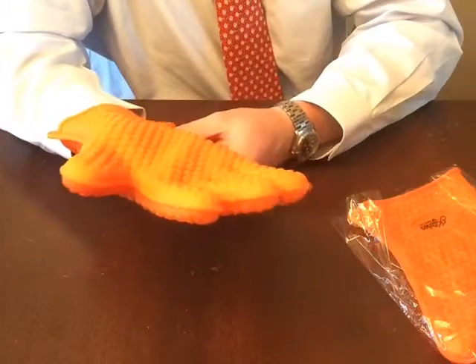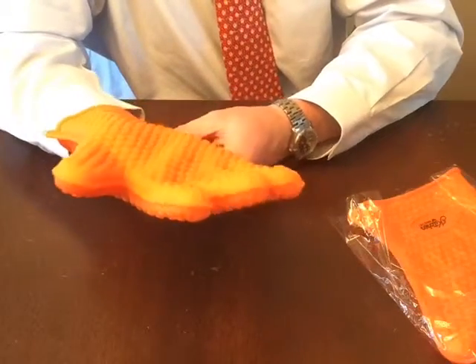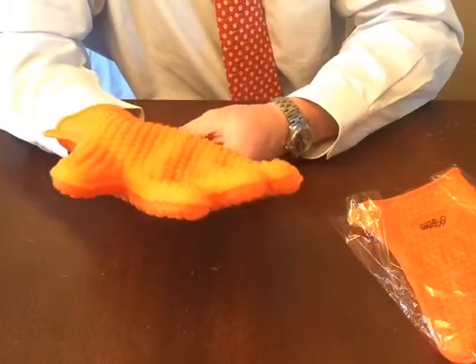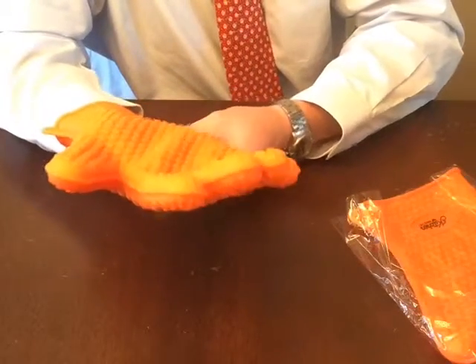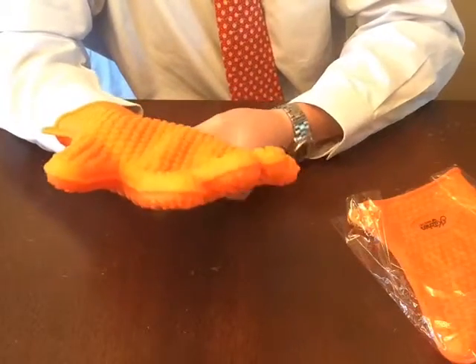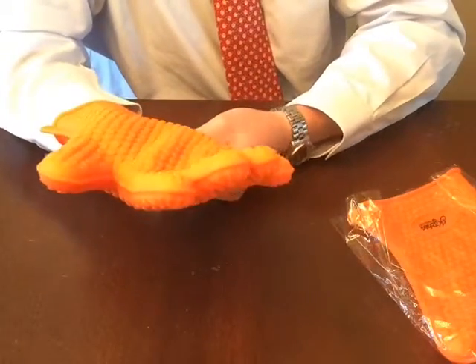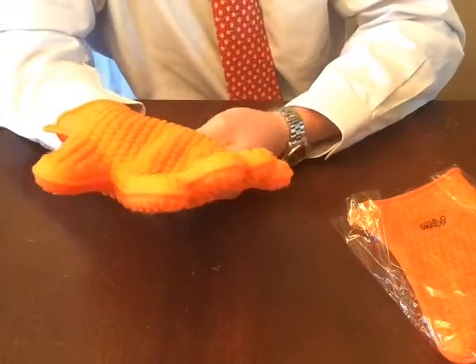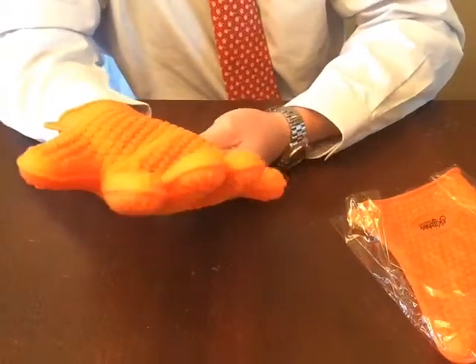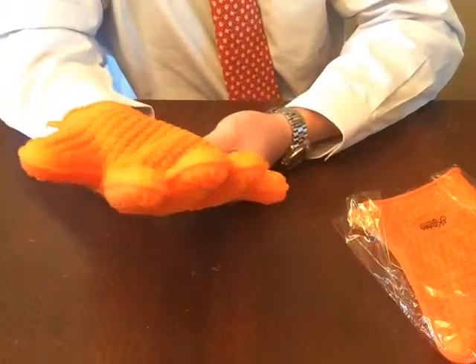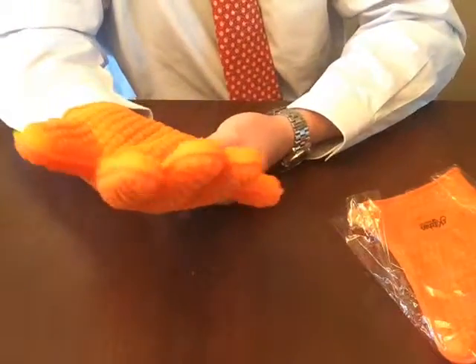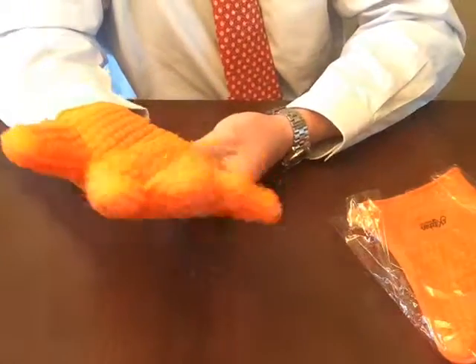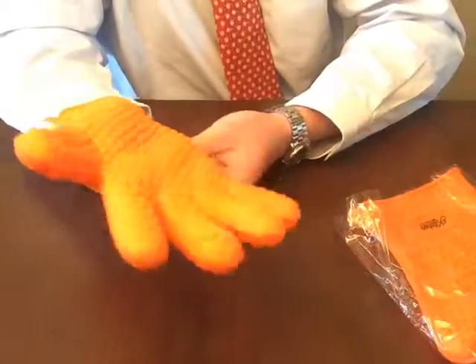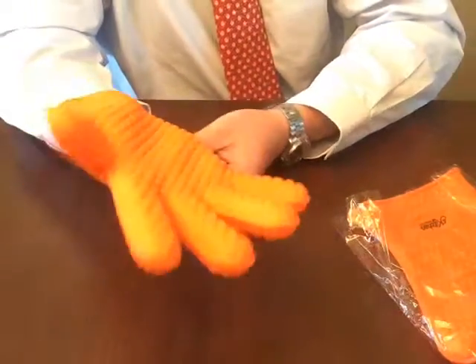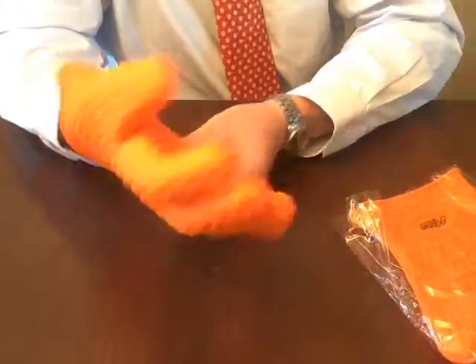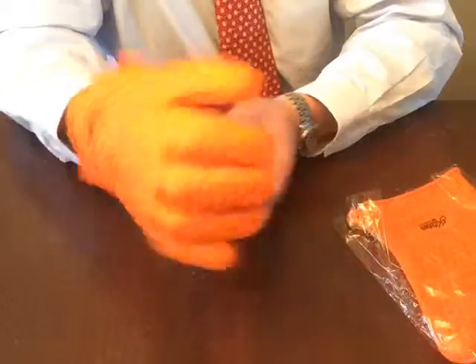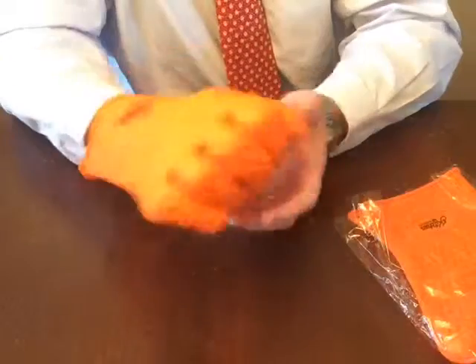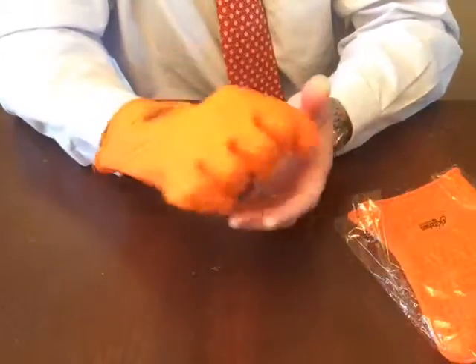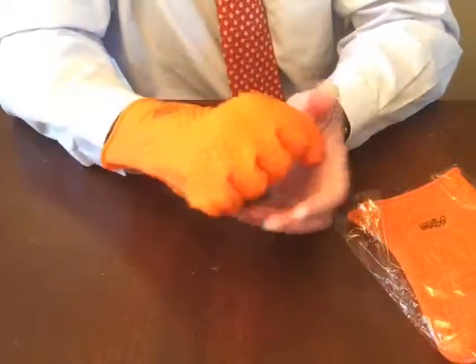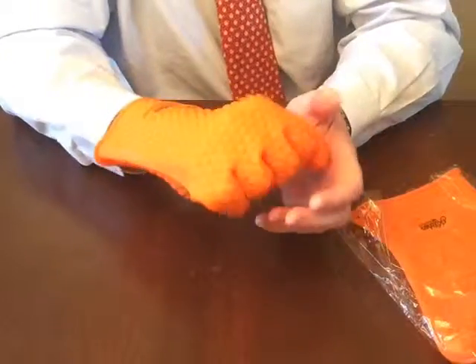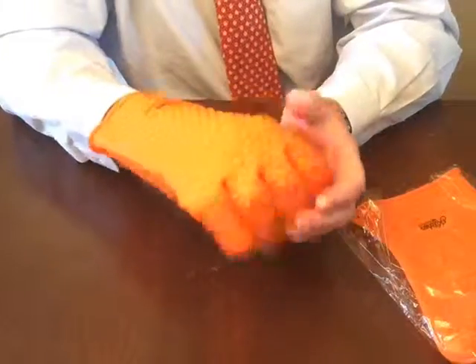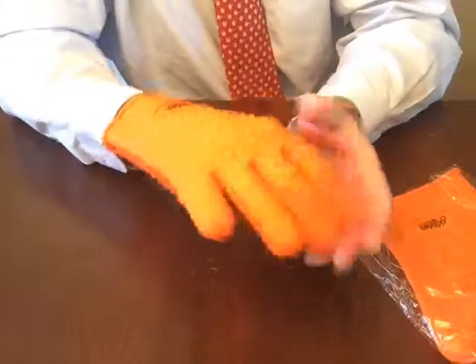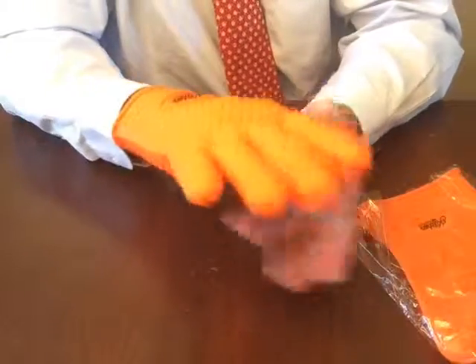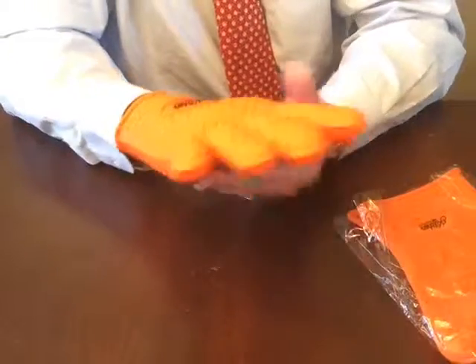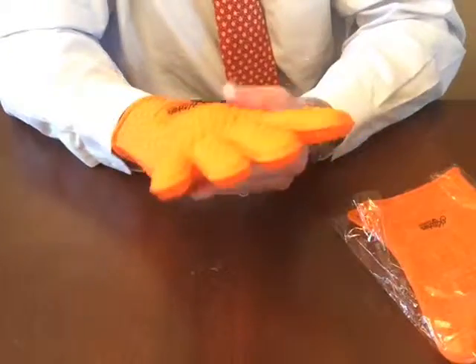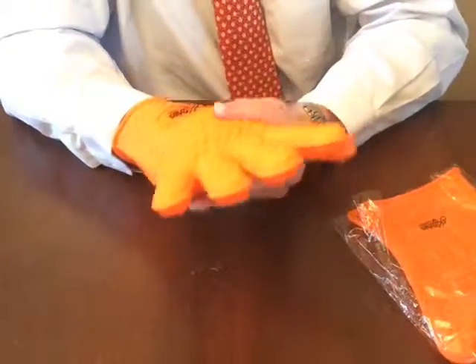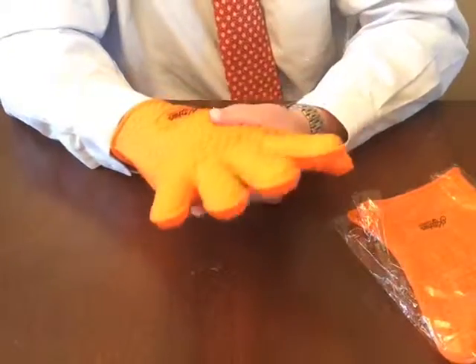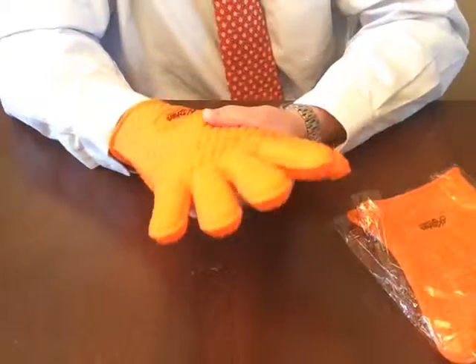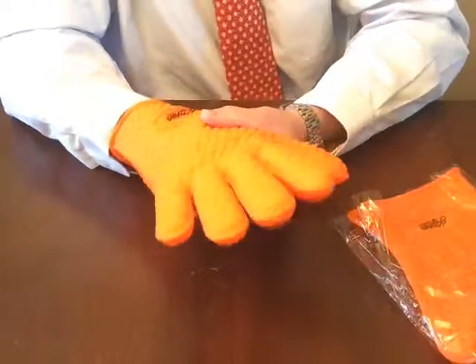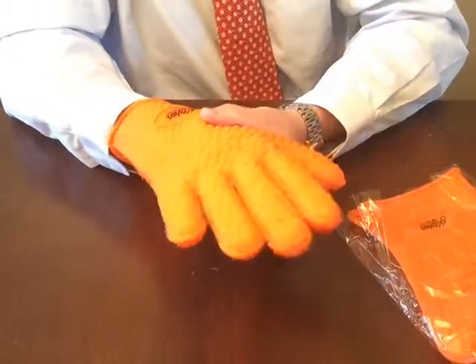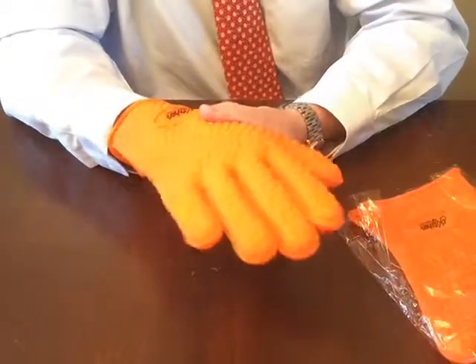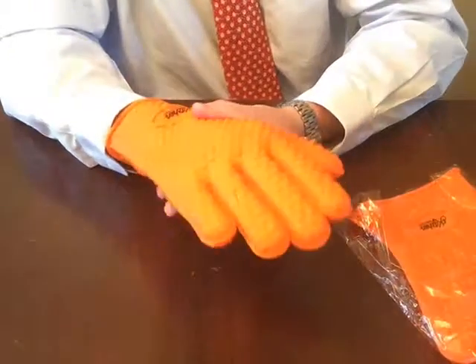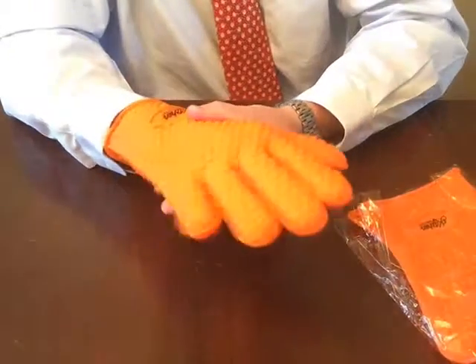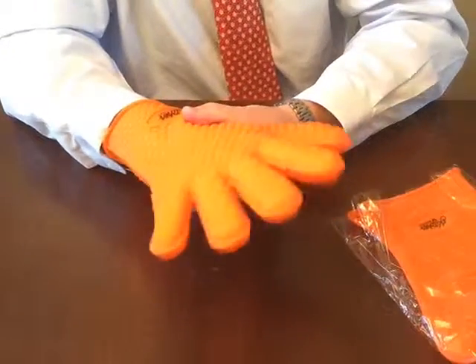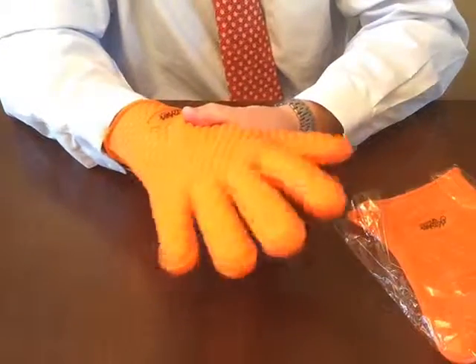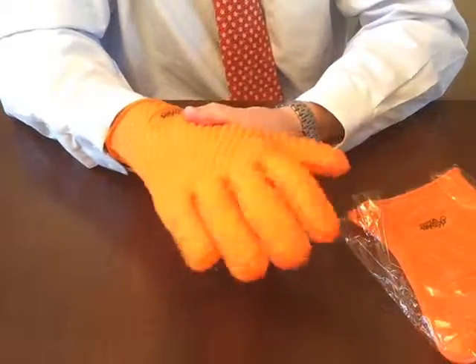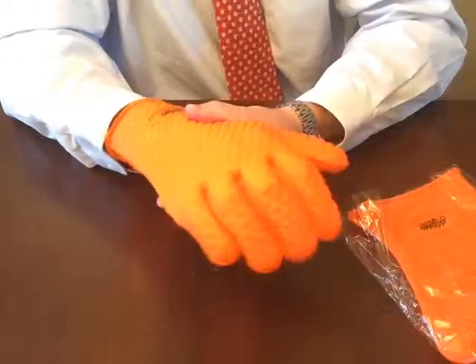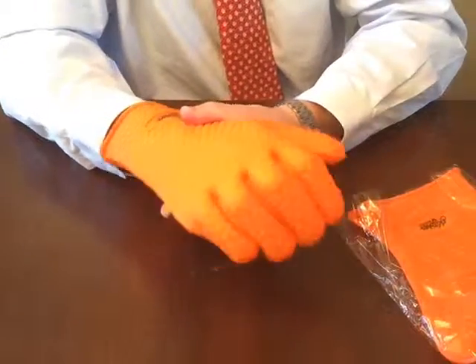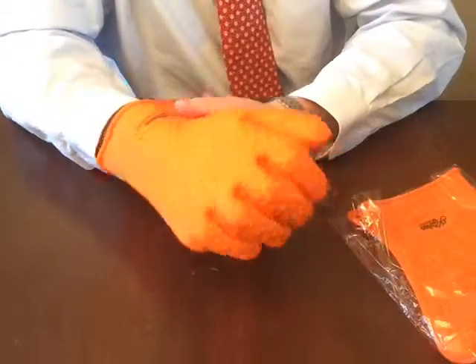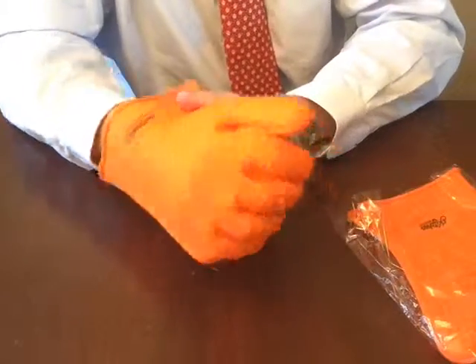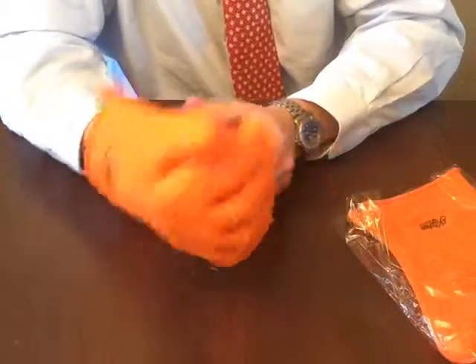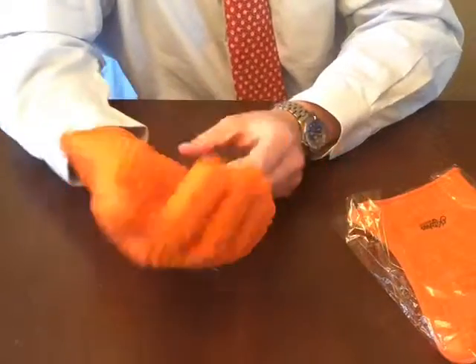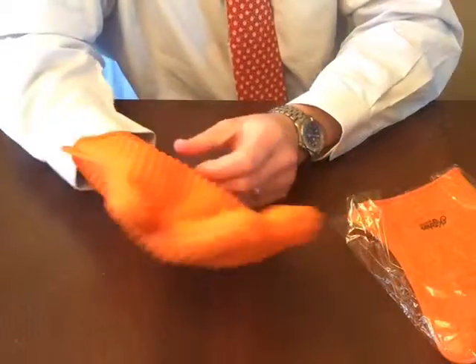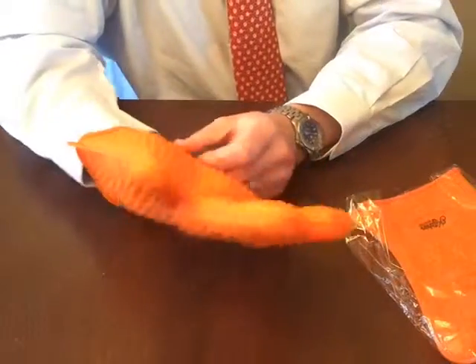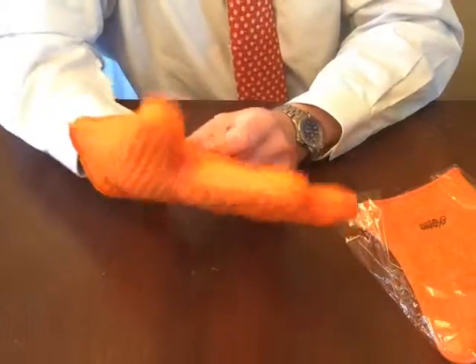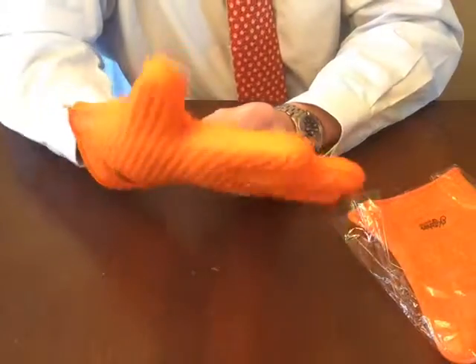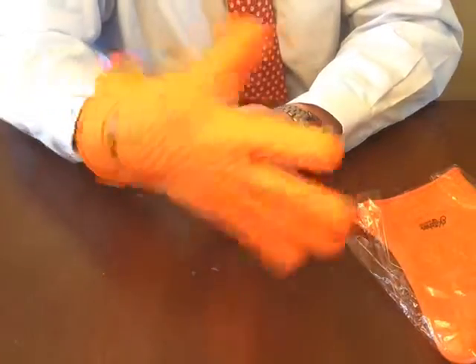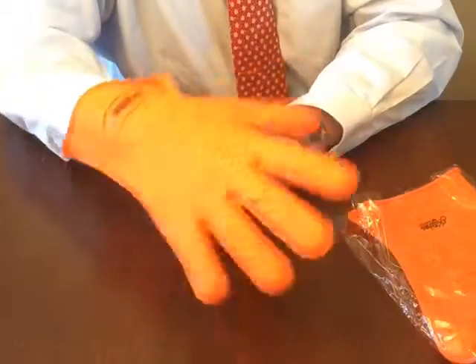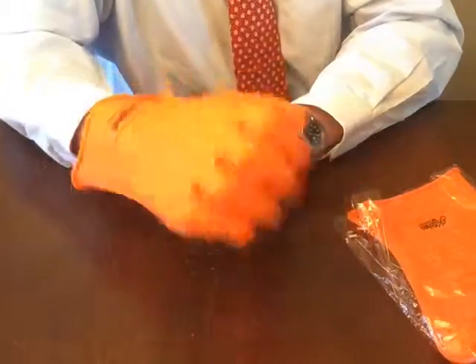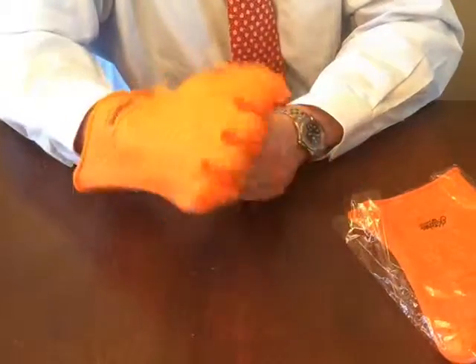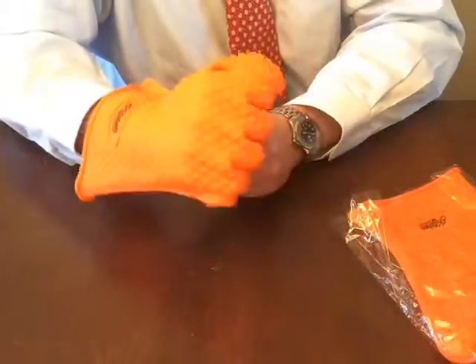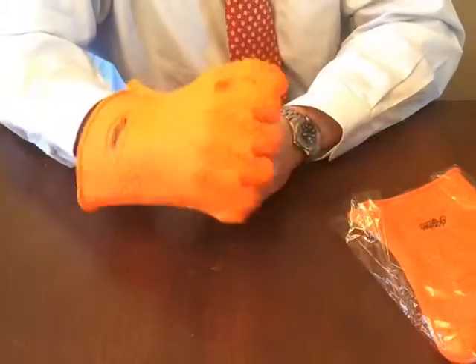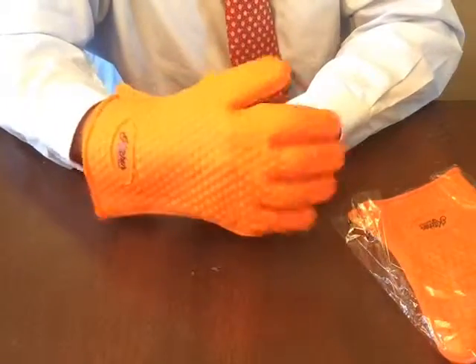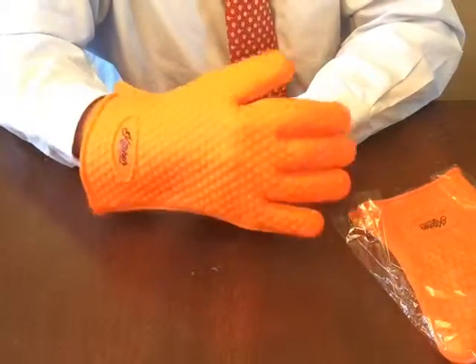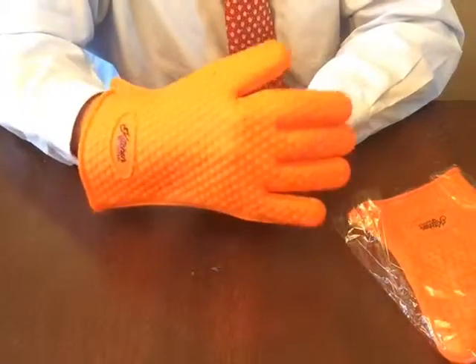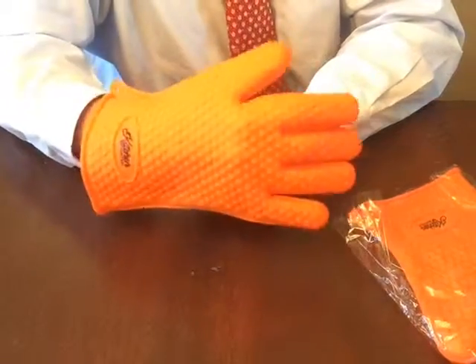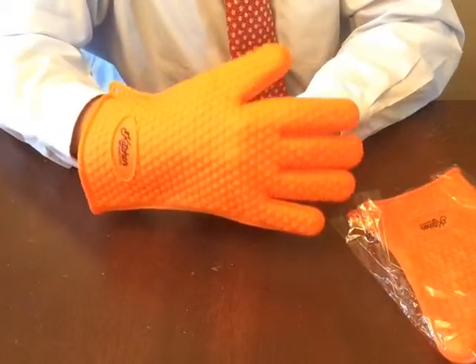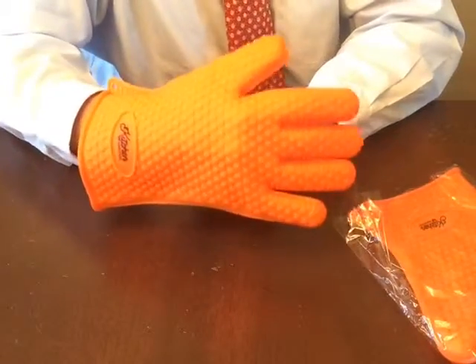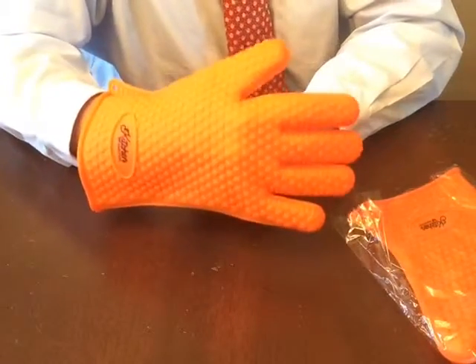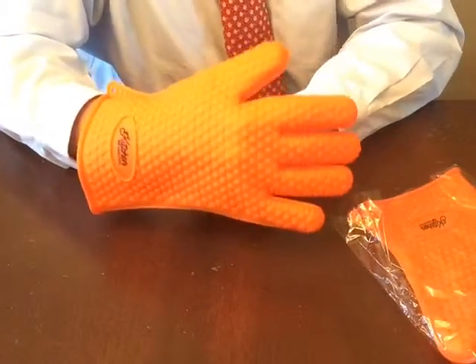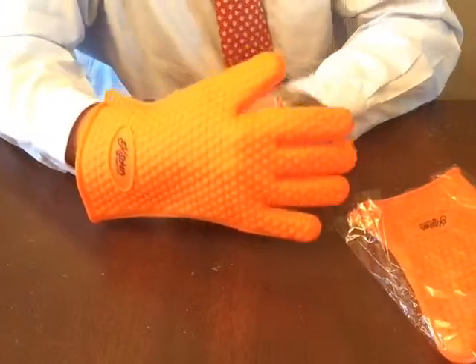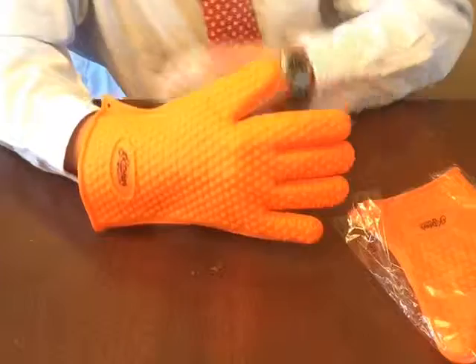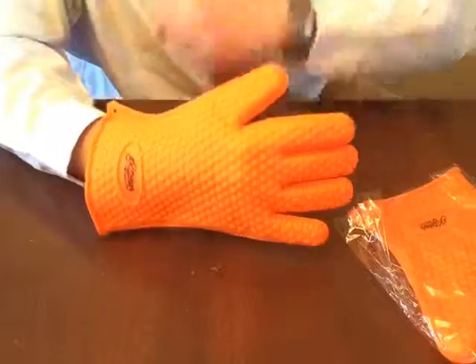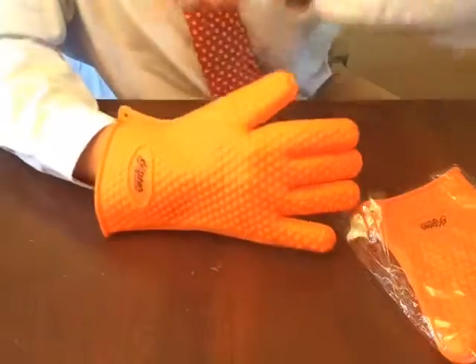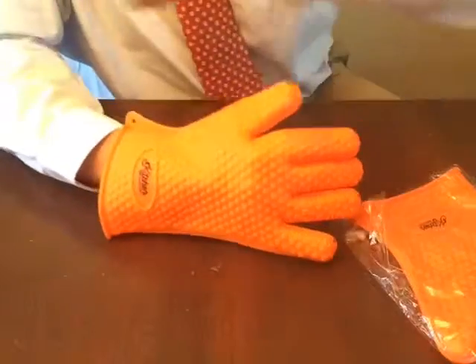Hopefully there will be a 450 degree glove coming out from Kitchen Mastery in the future, but until then these will have to do. Thanks for watching.